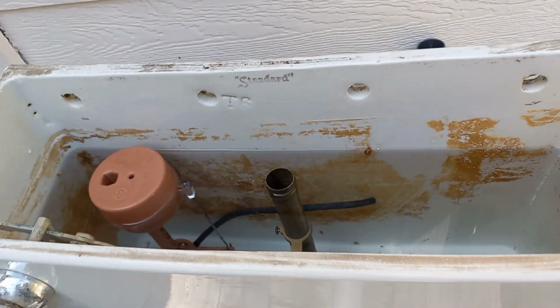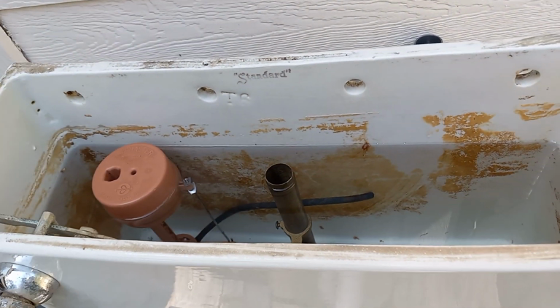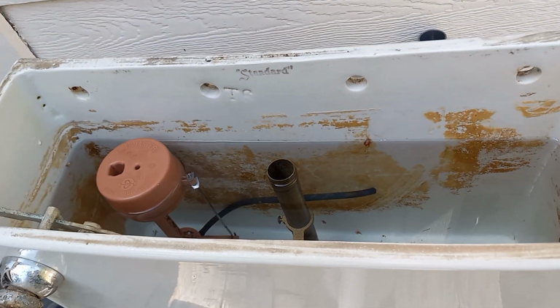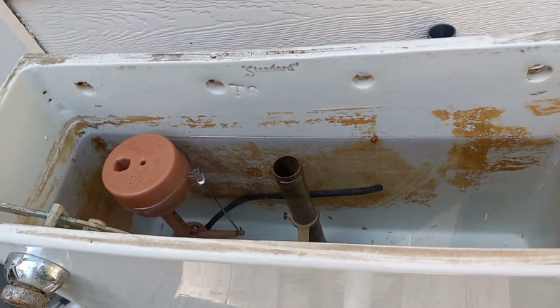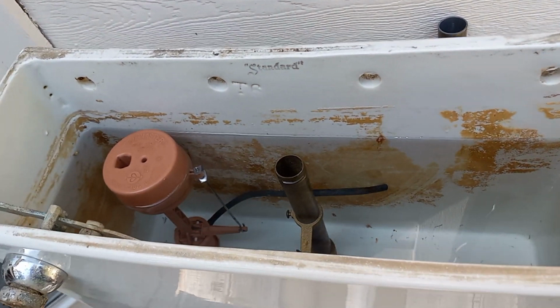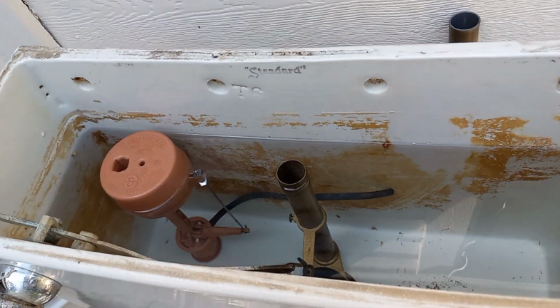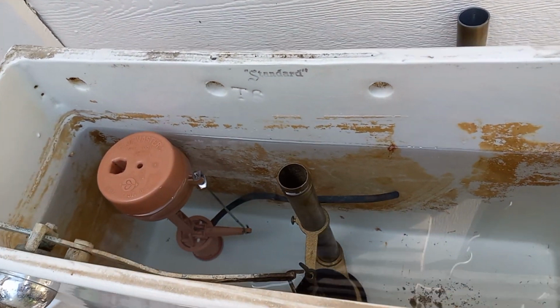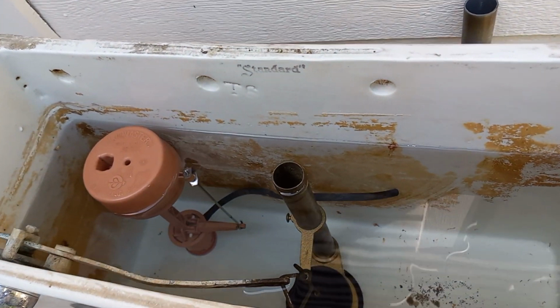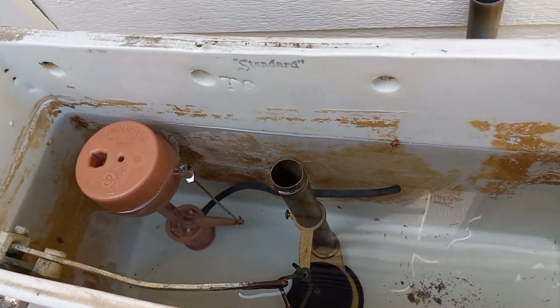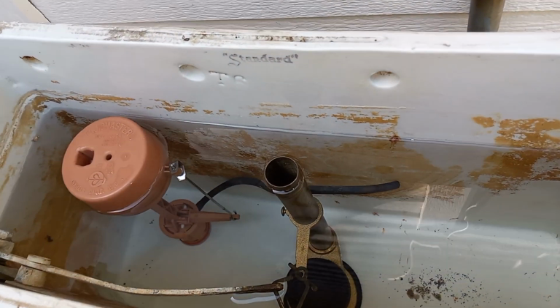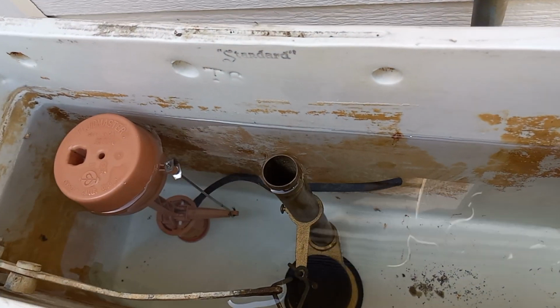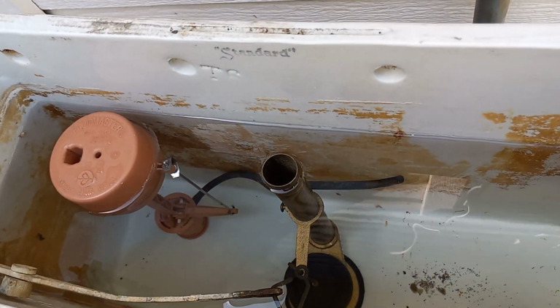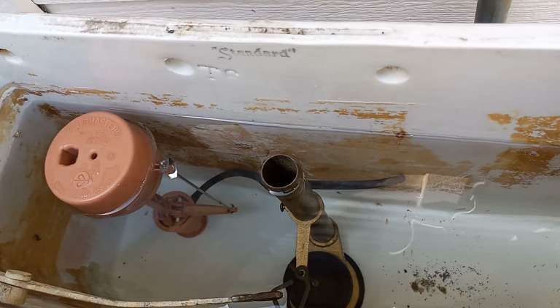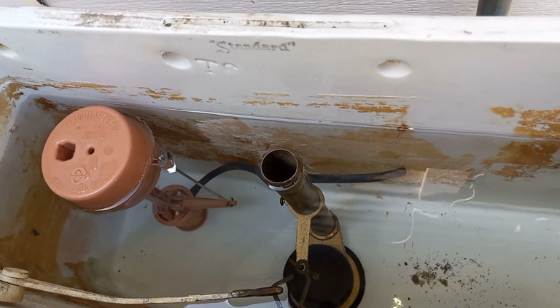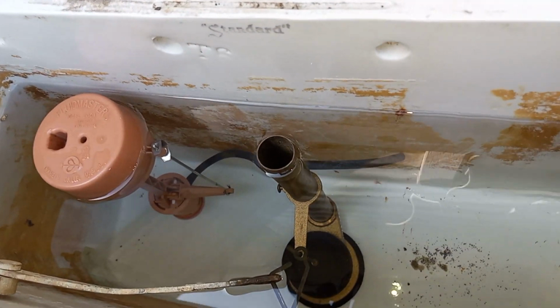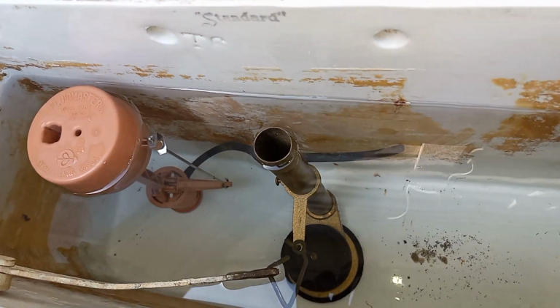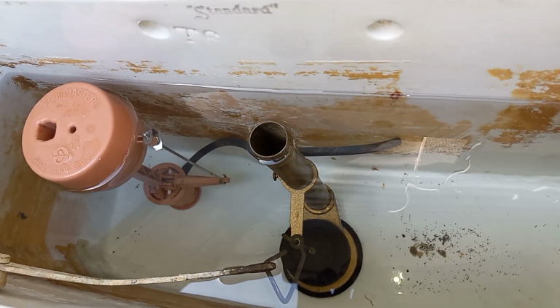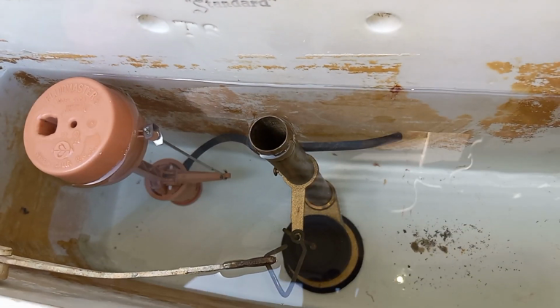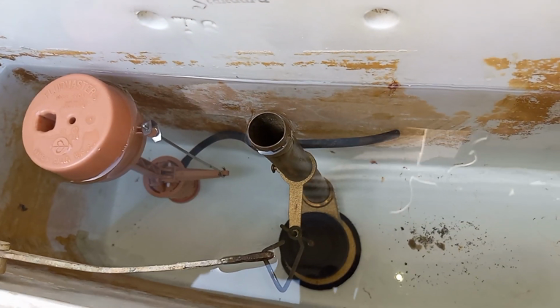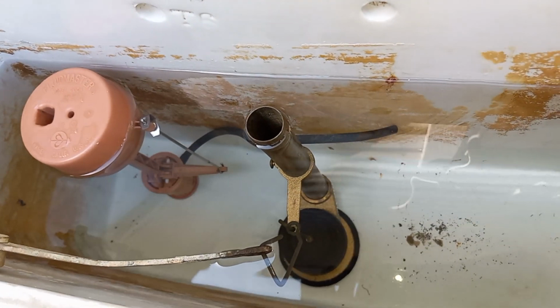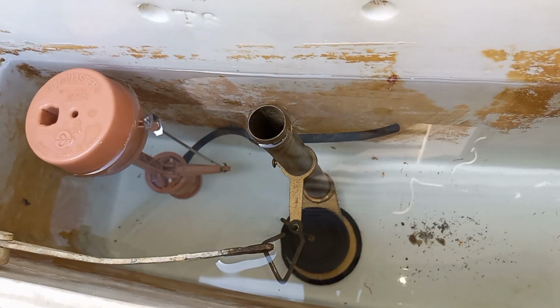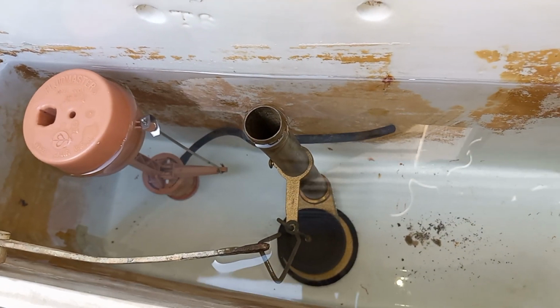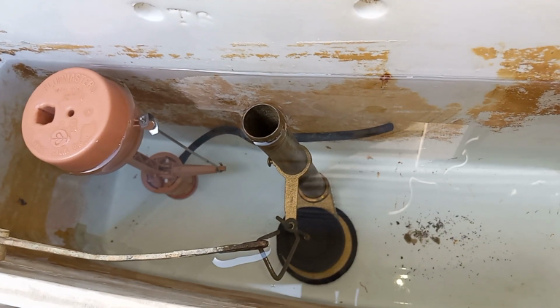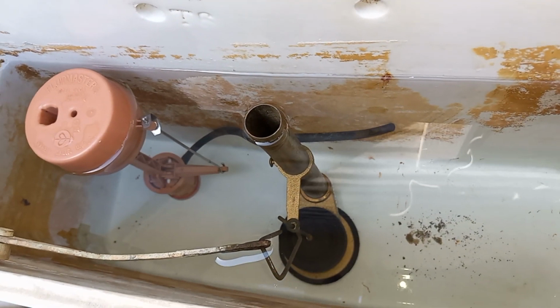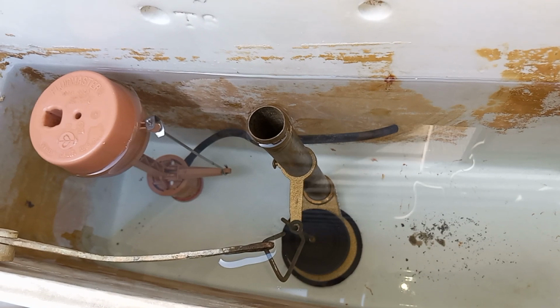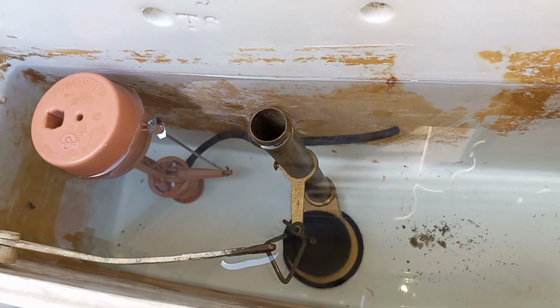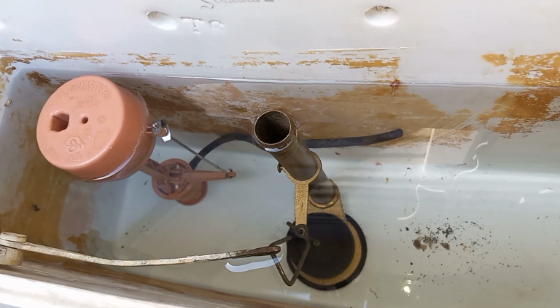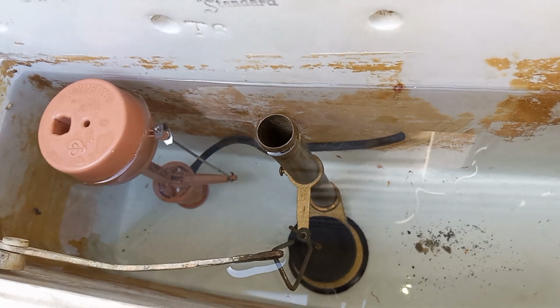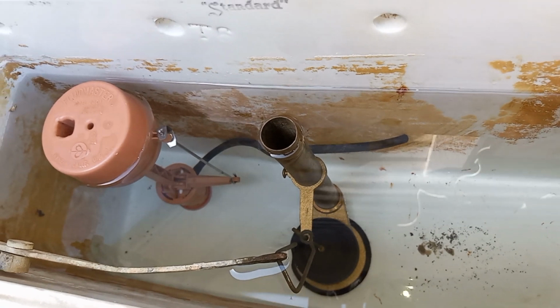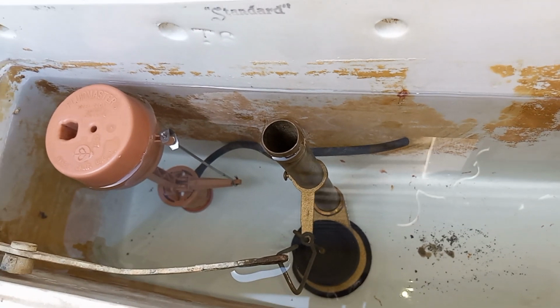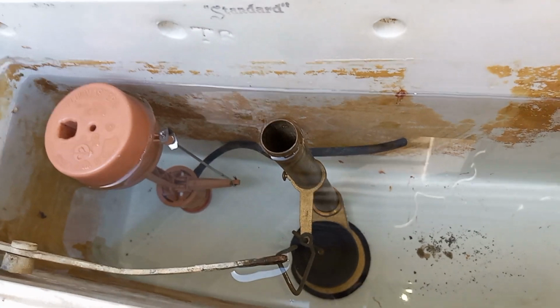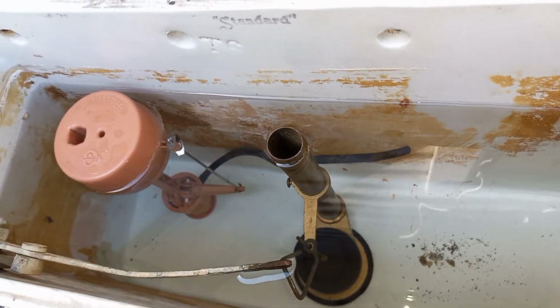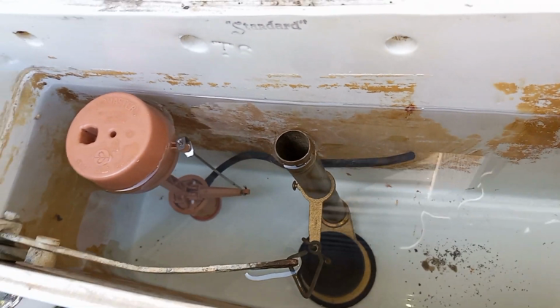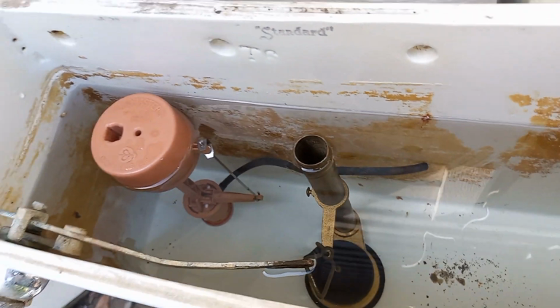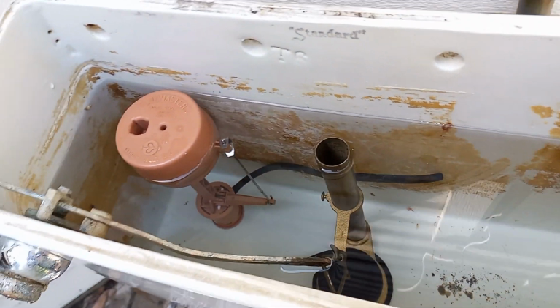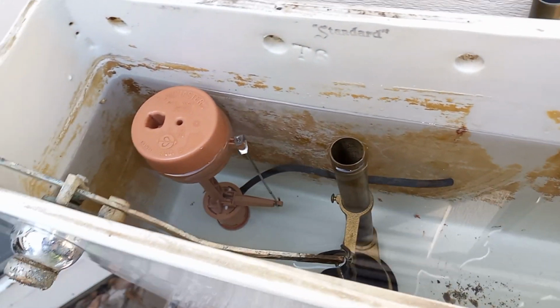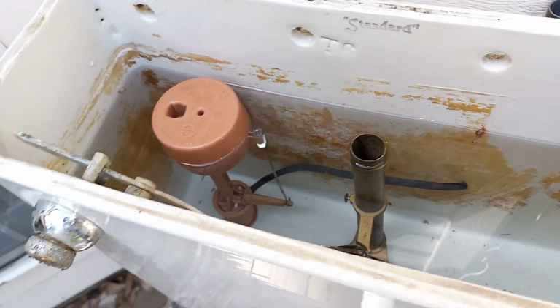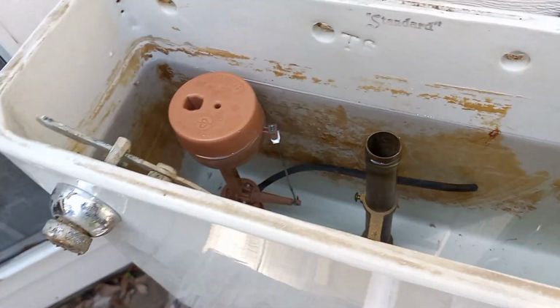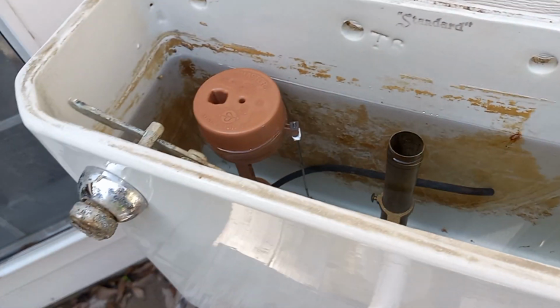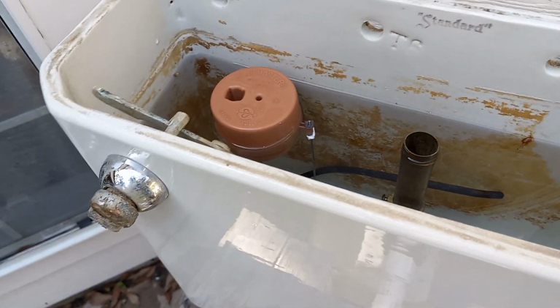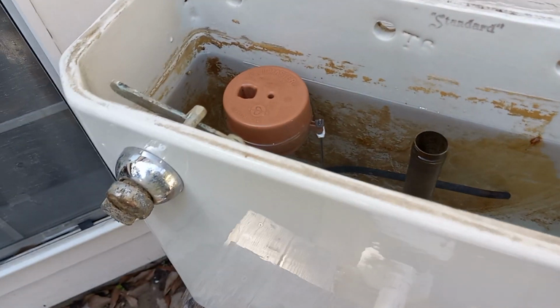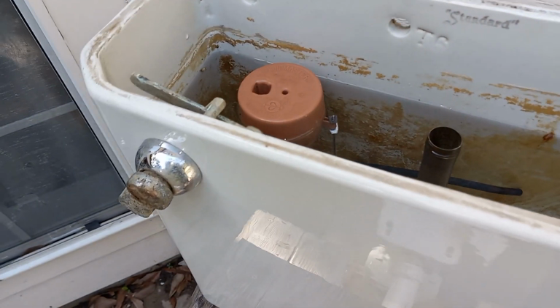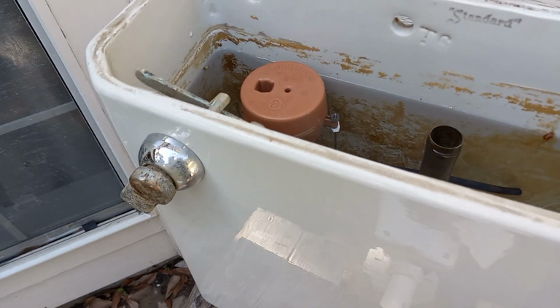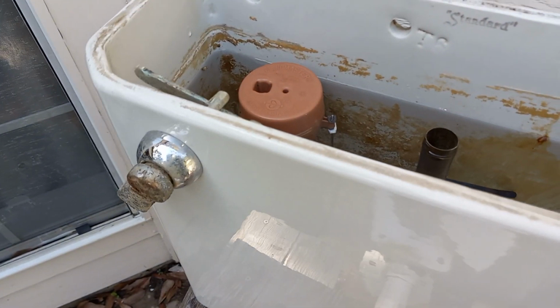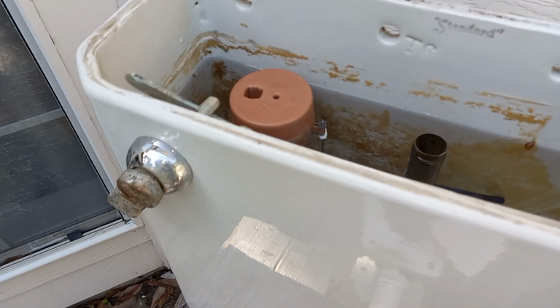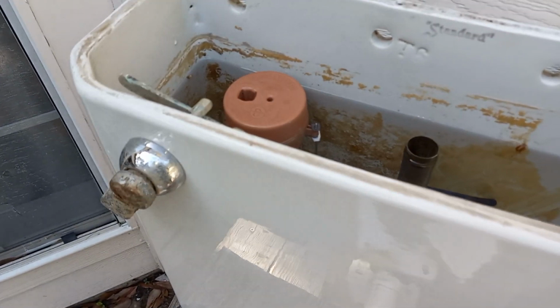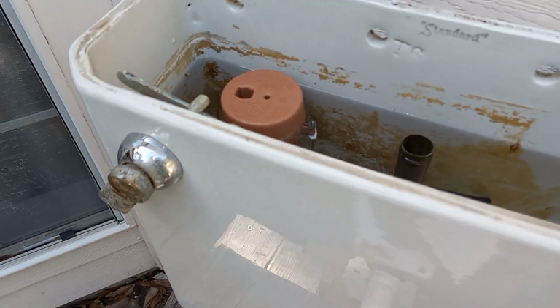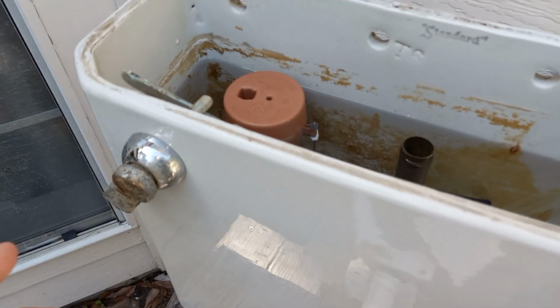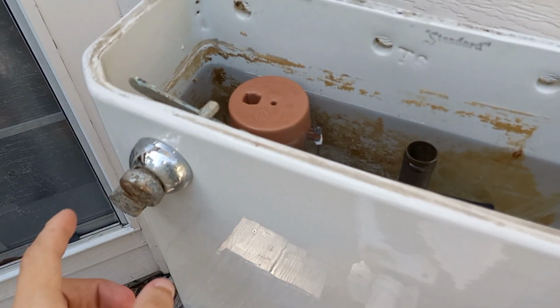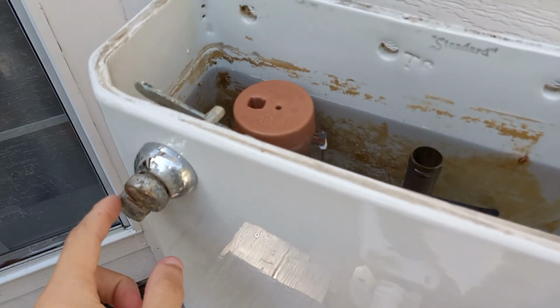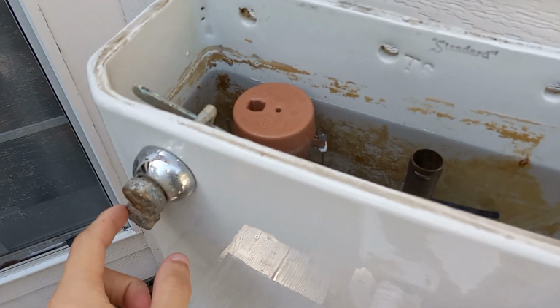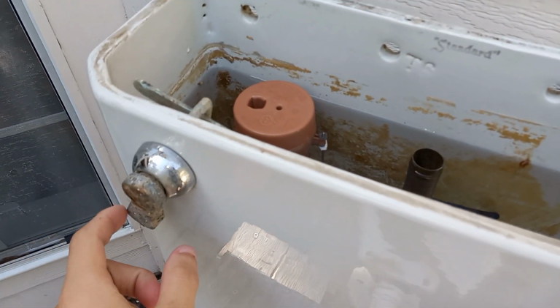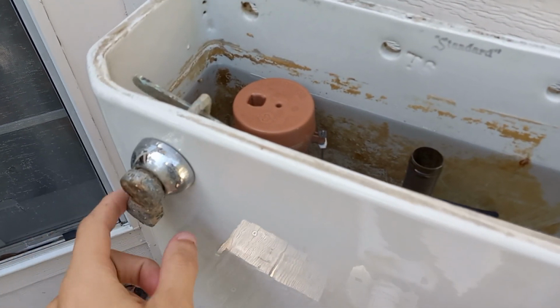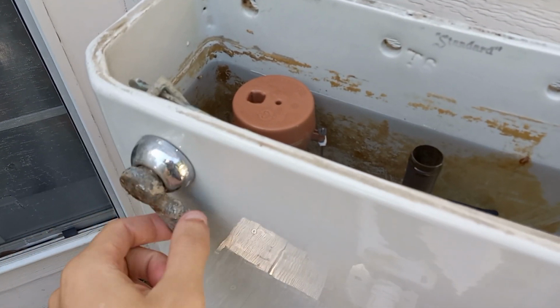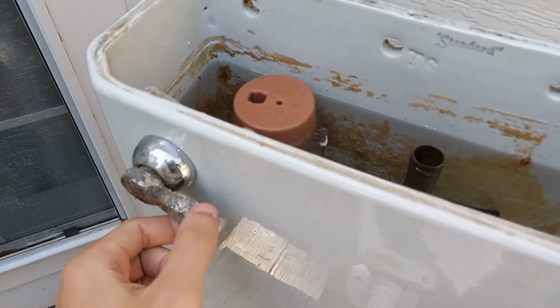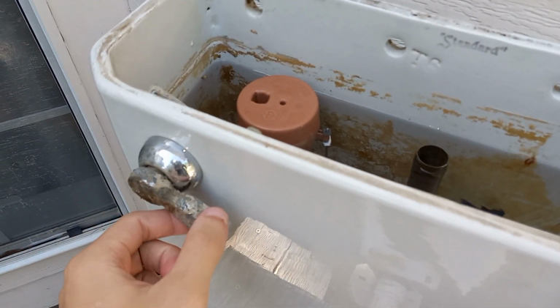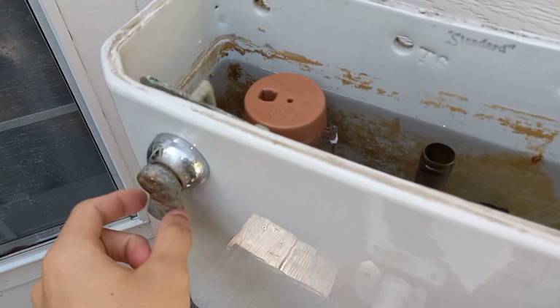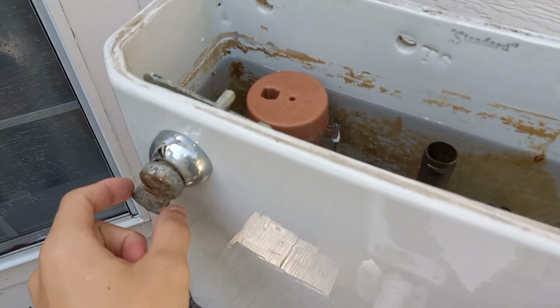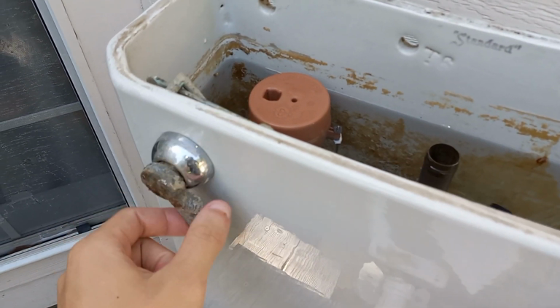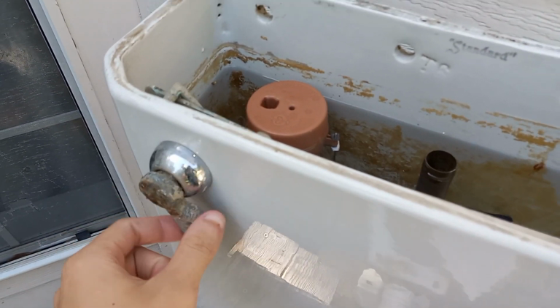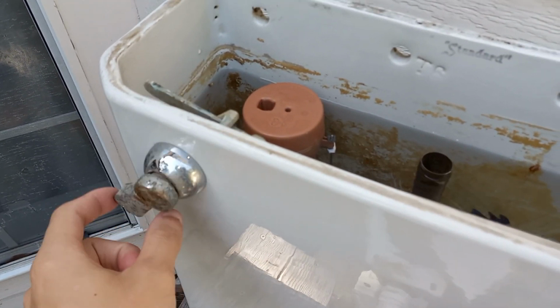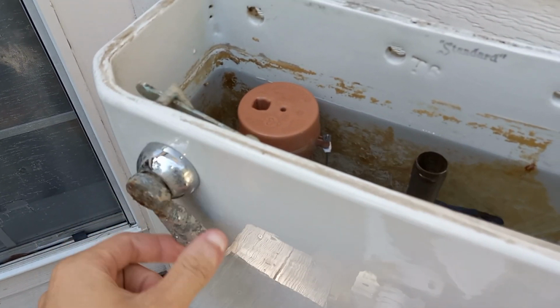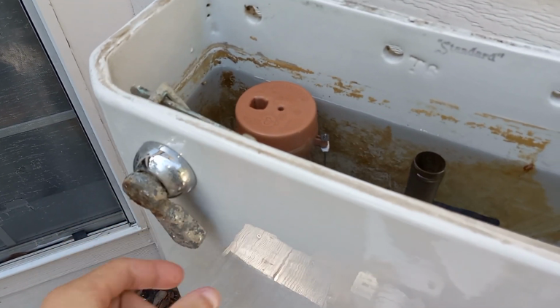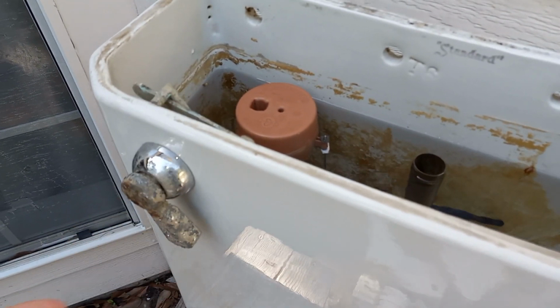As you can see, the fill valve and flush valve are clearly not original. The handle is currently the only original part here.